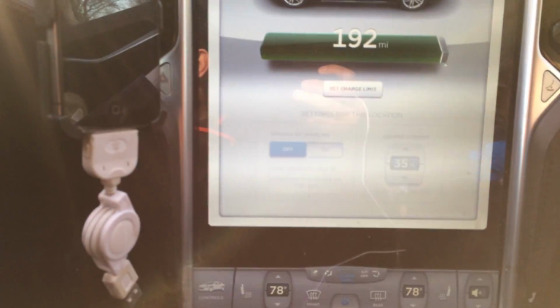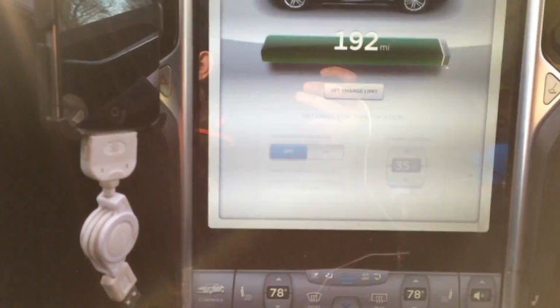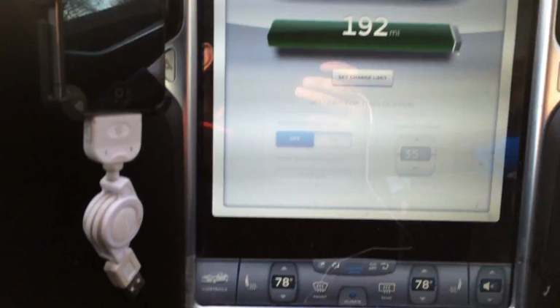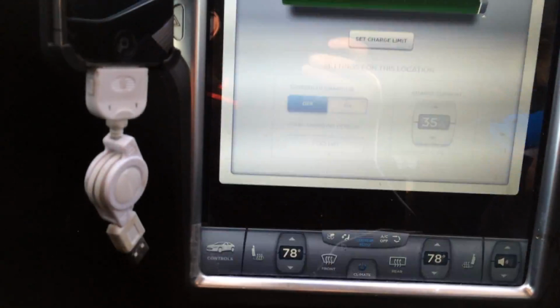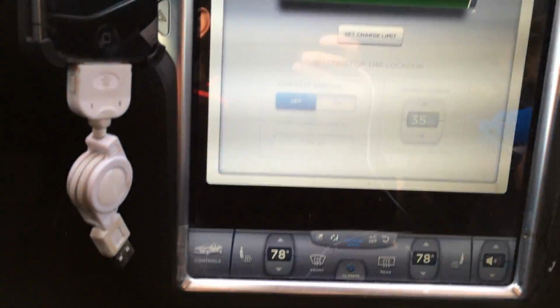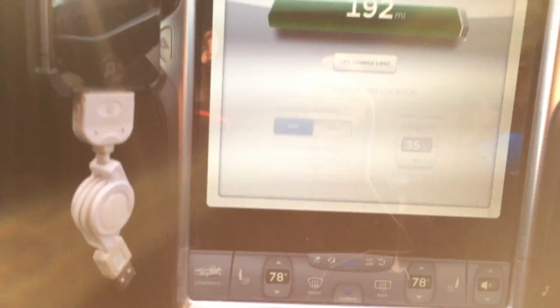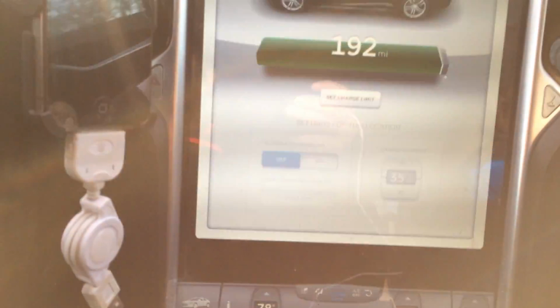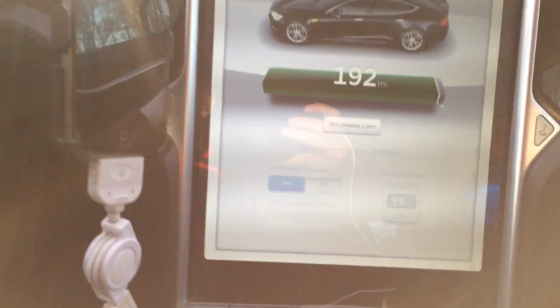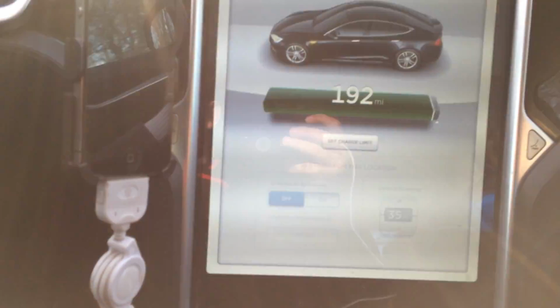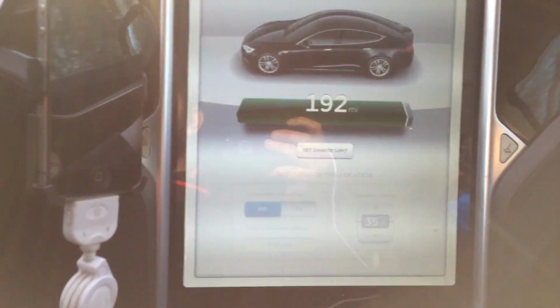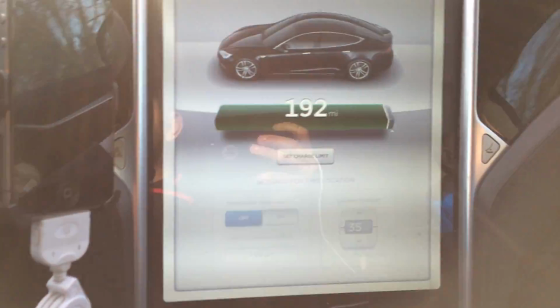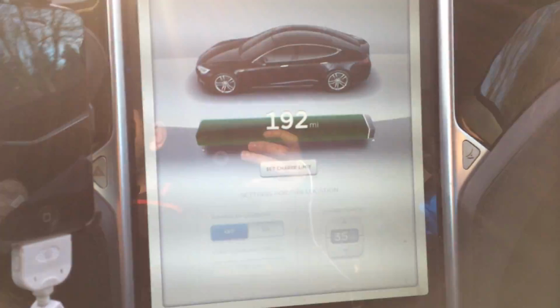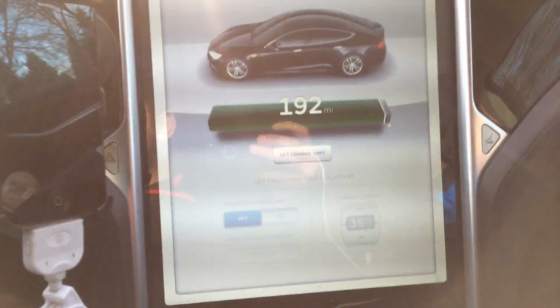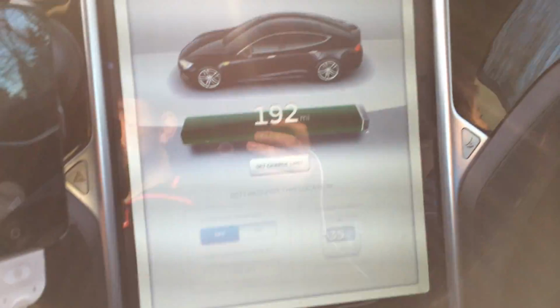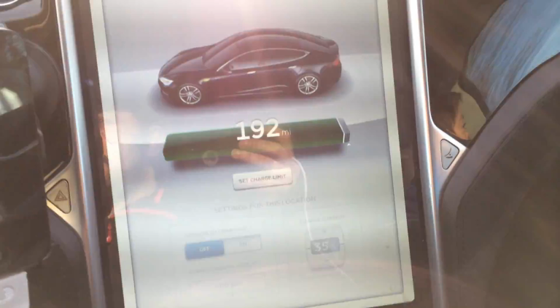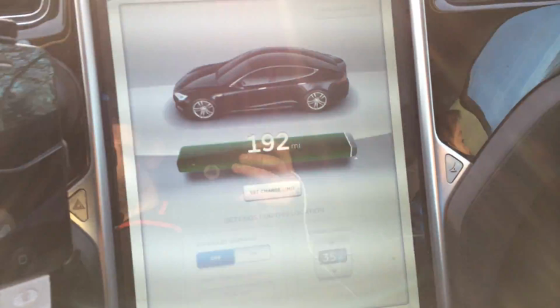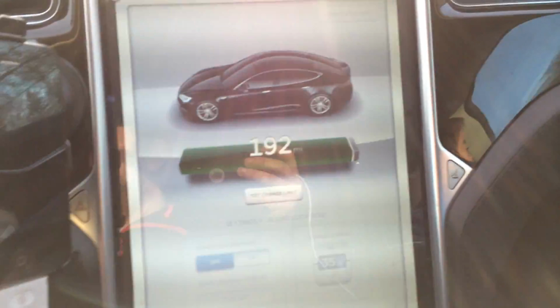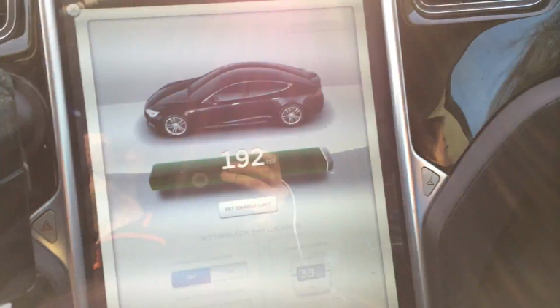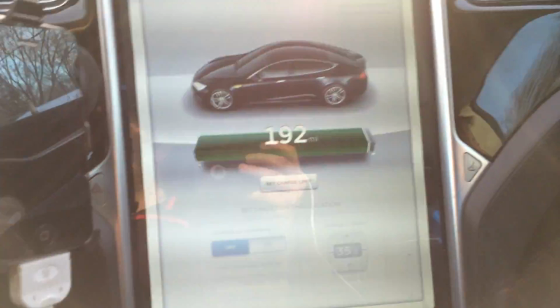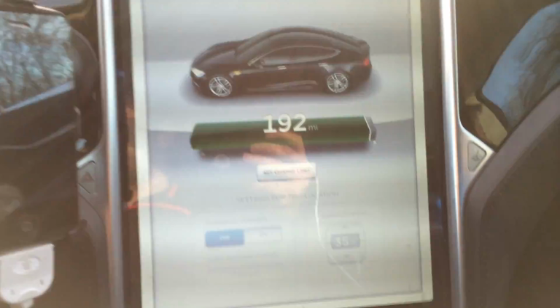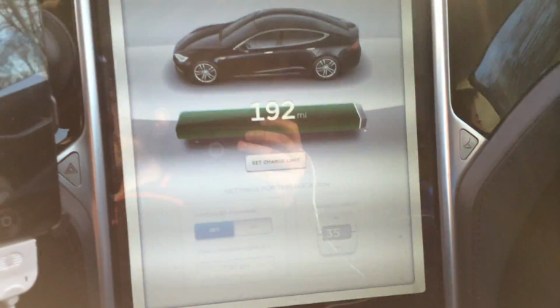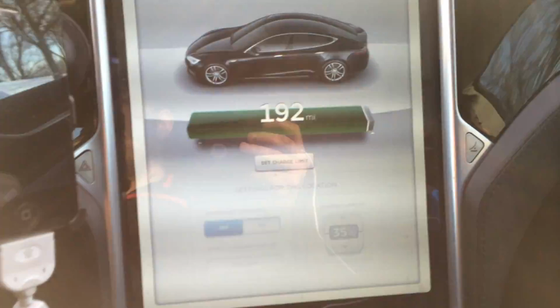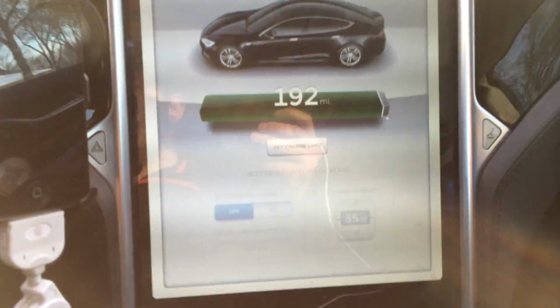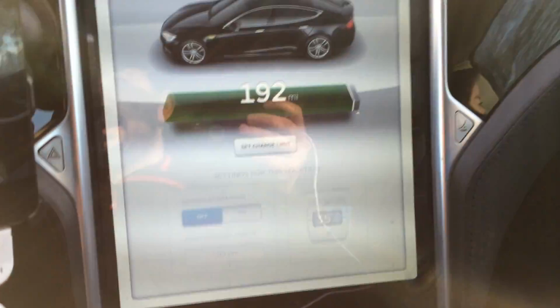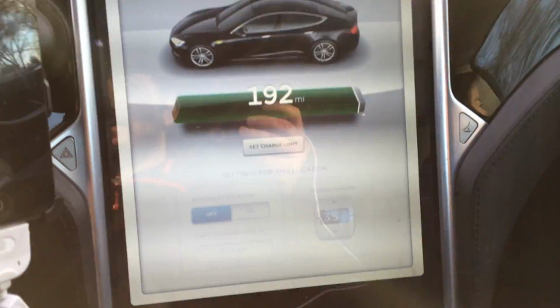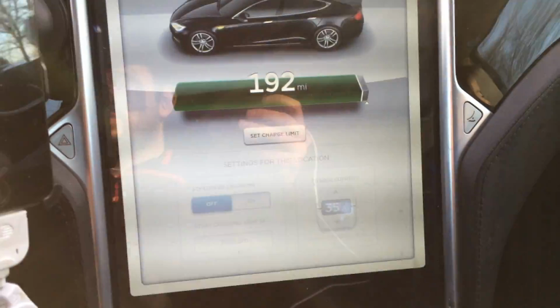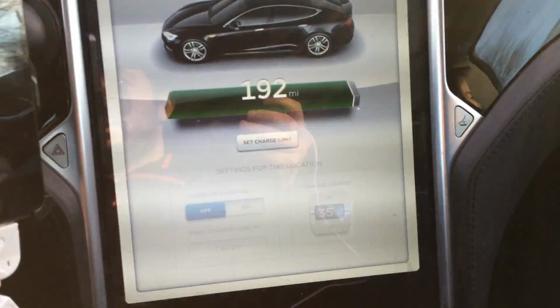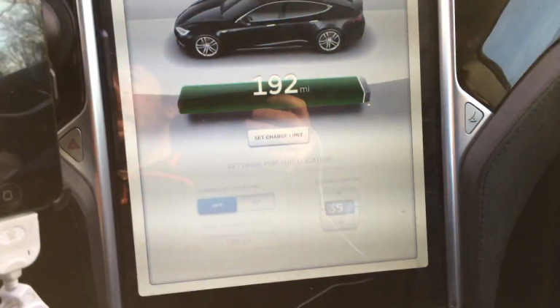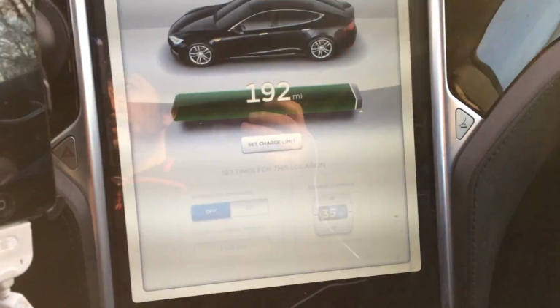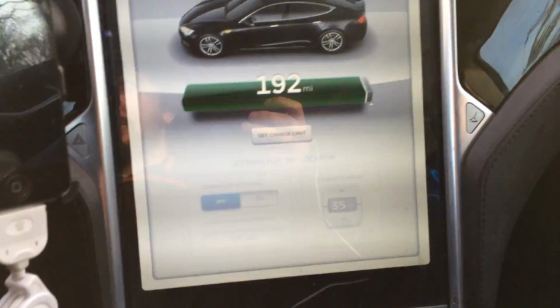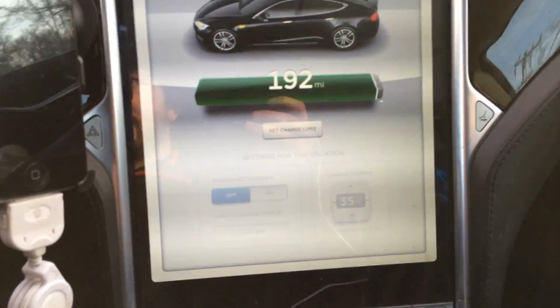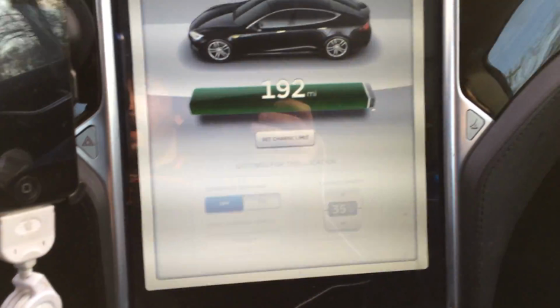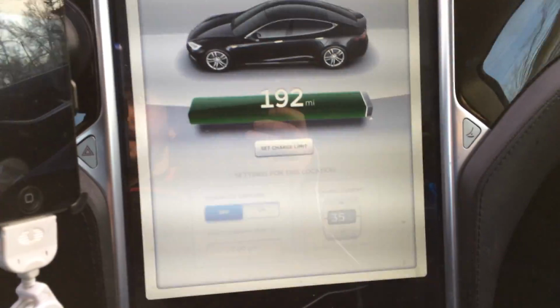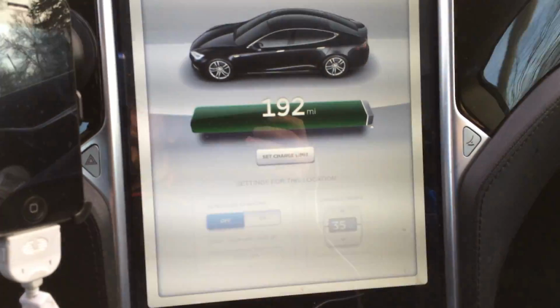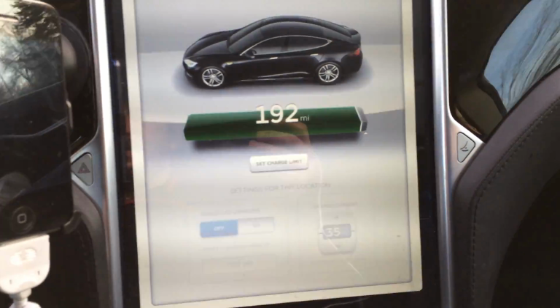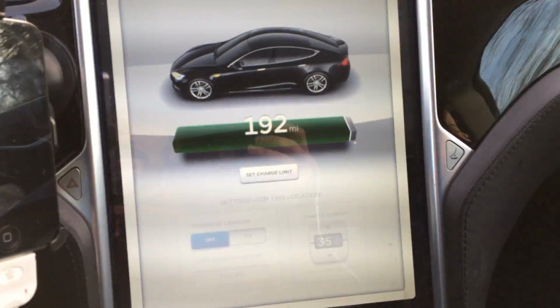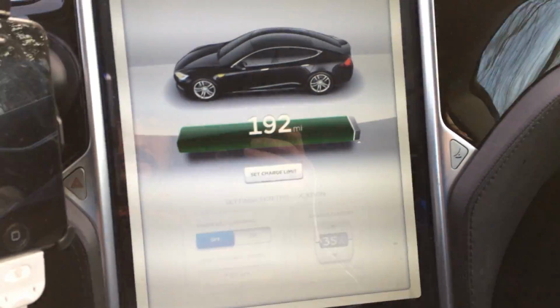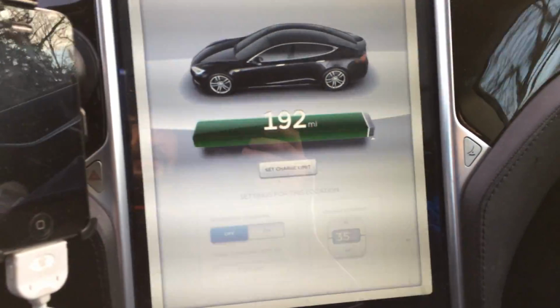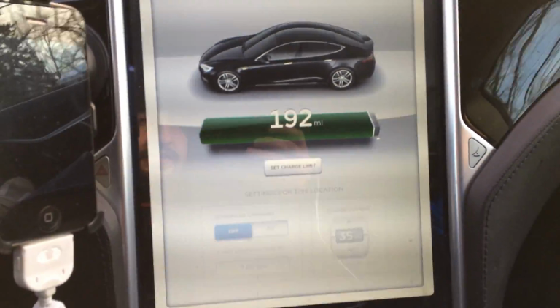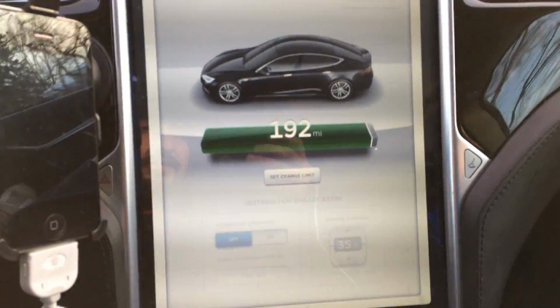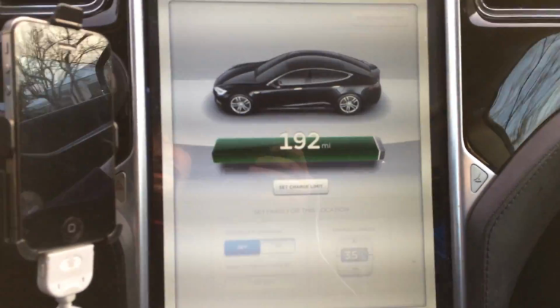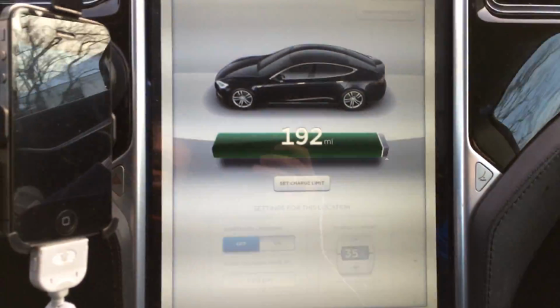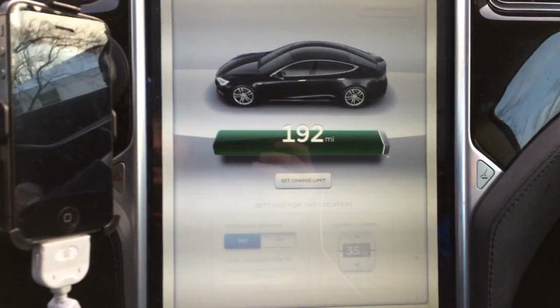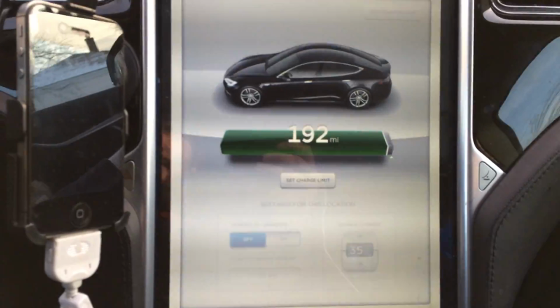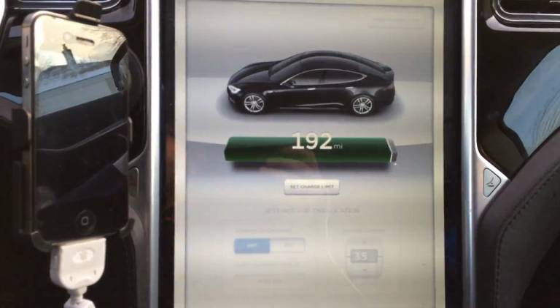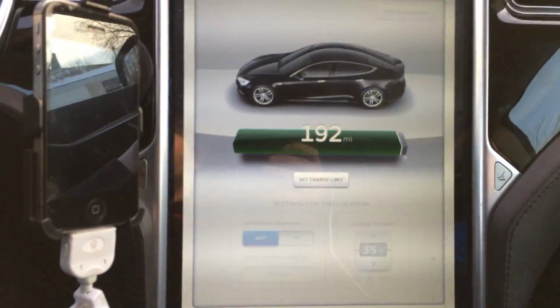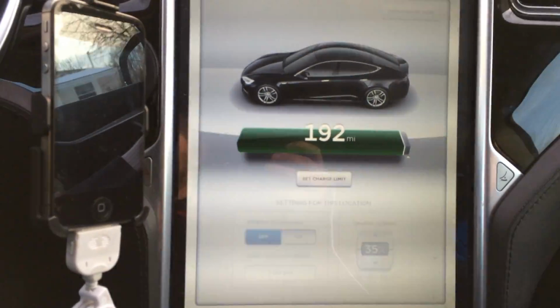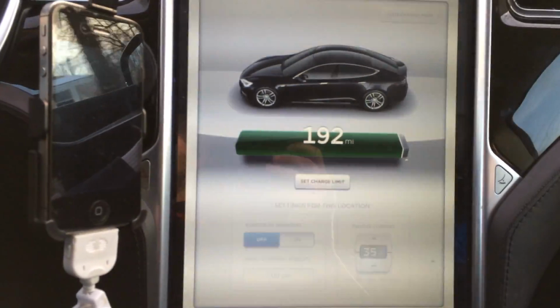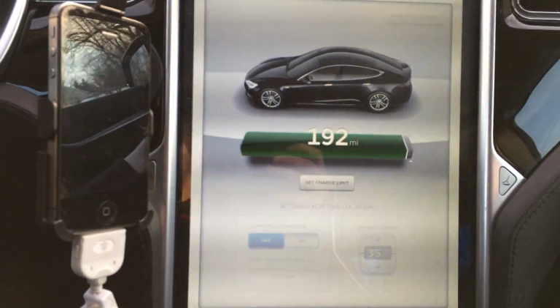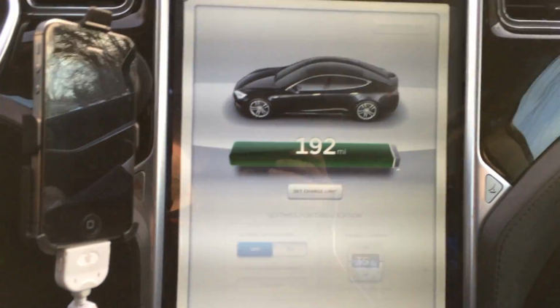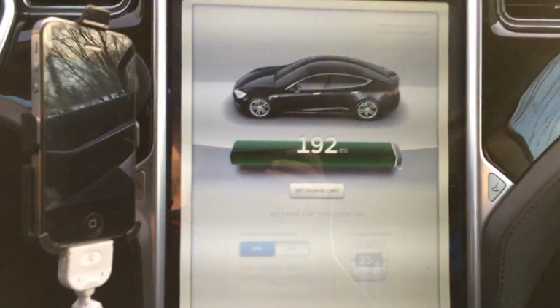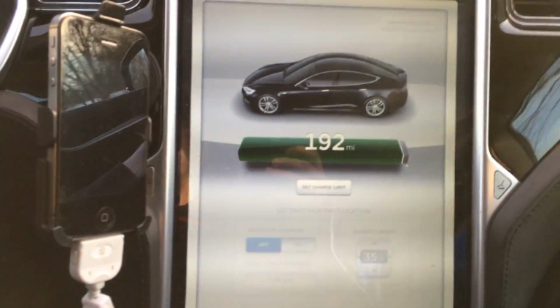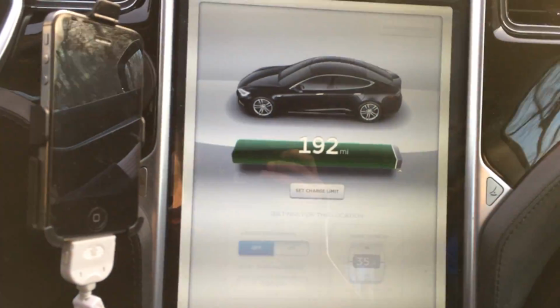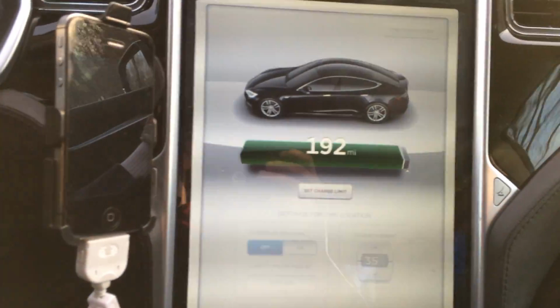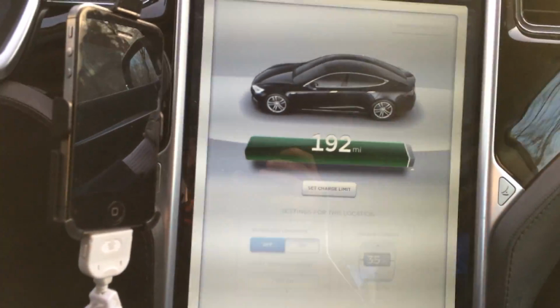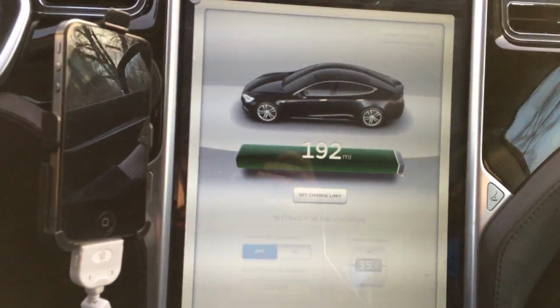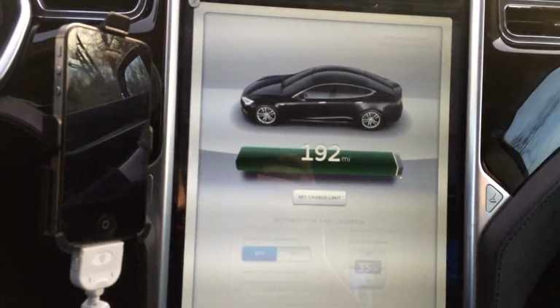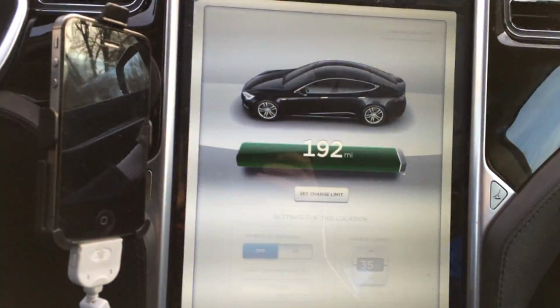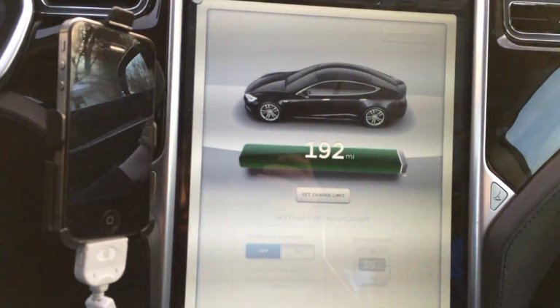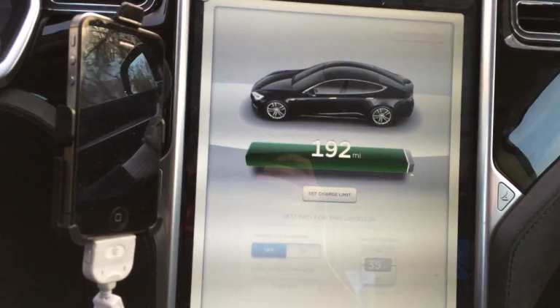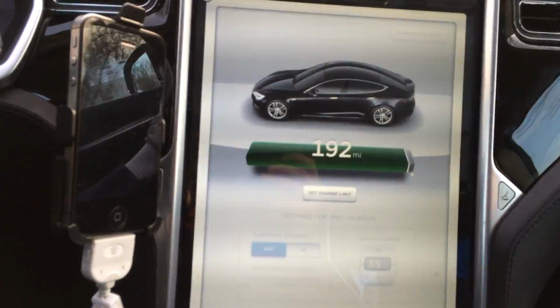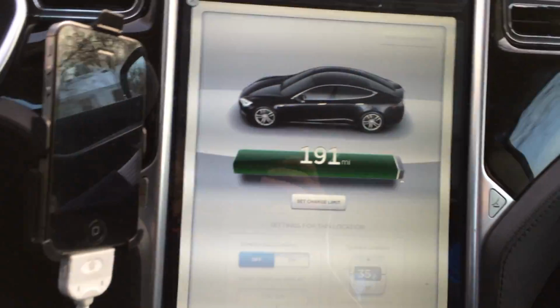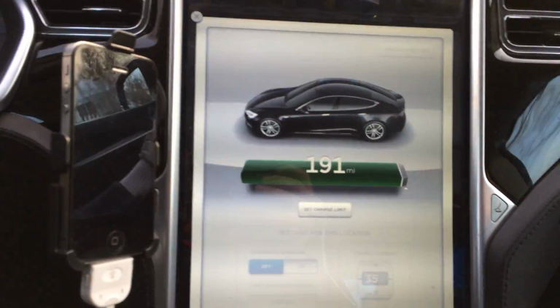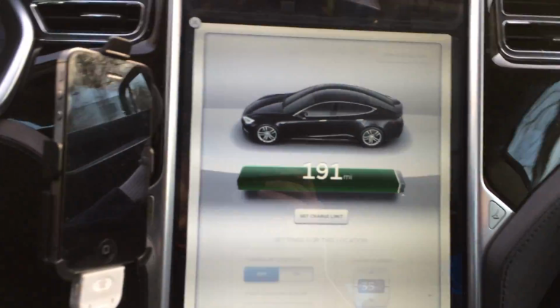I've done 13,000 miles since my battery pack swap. Not too shabby.